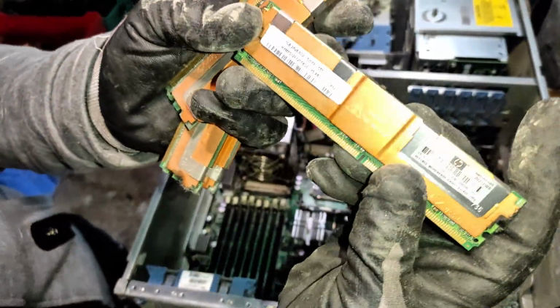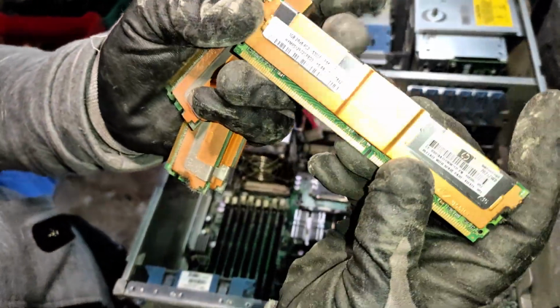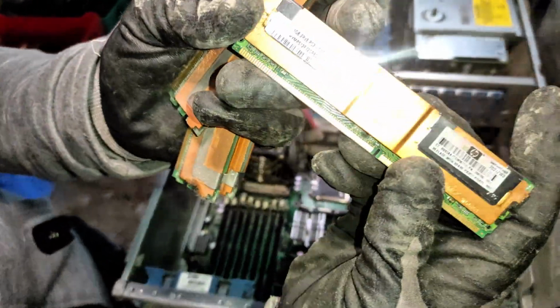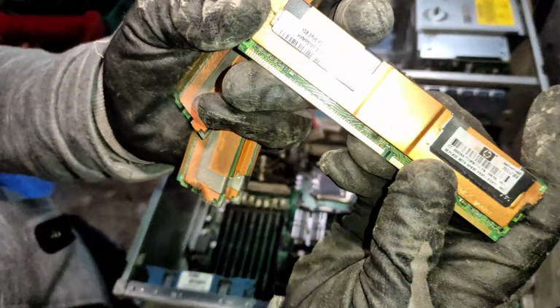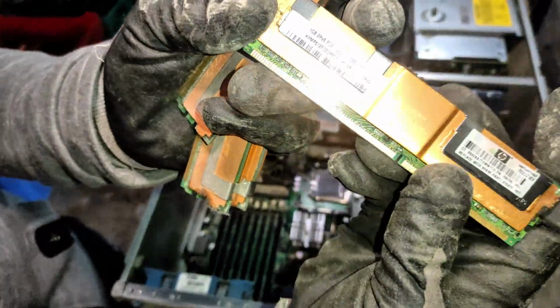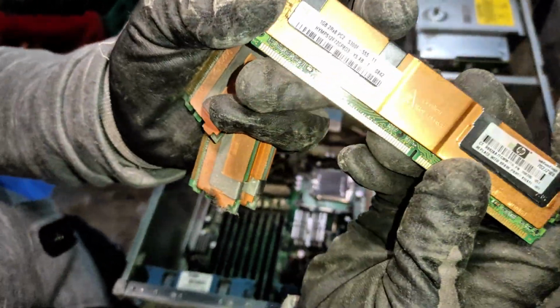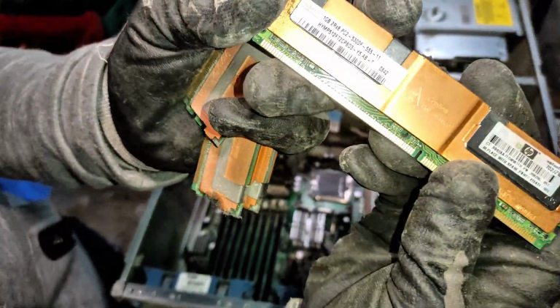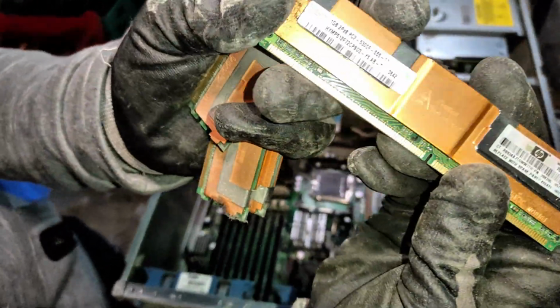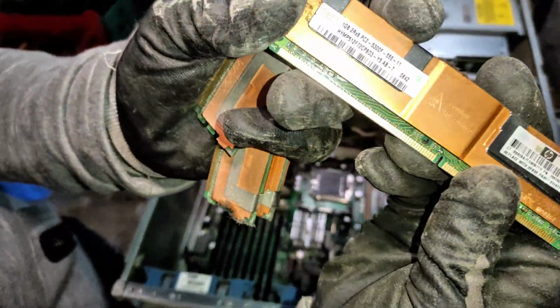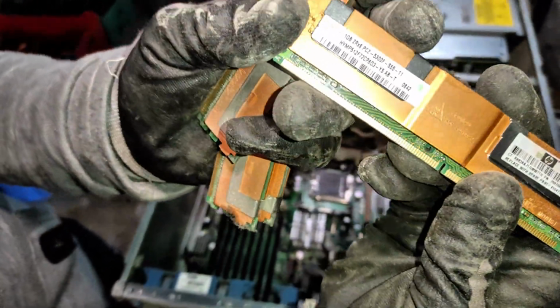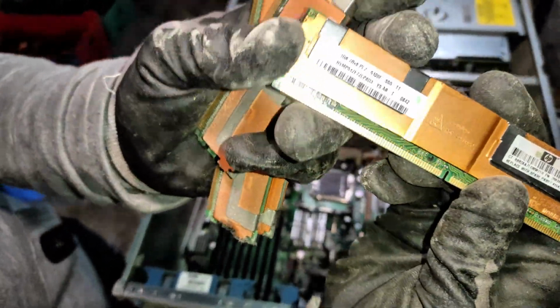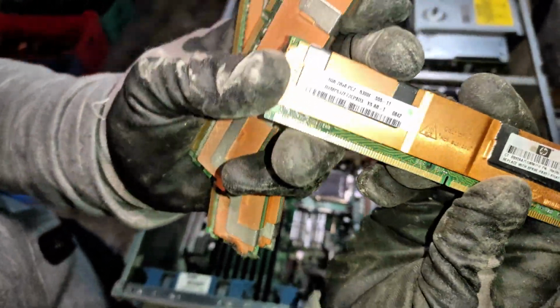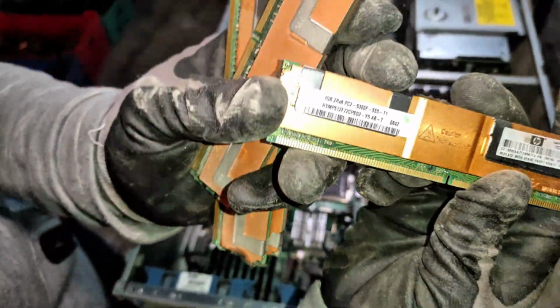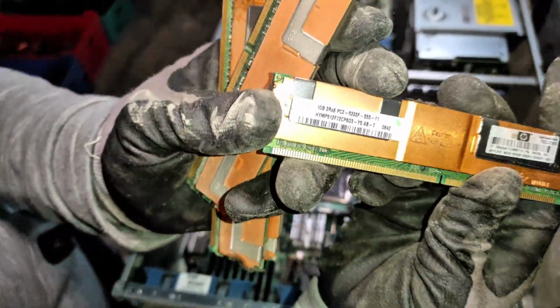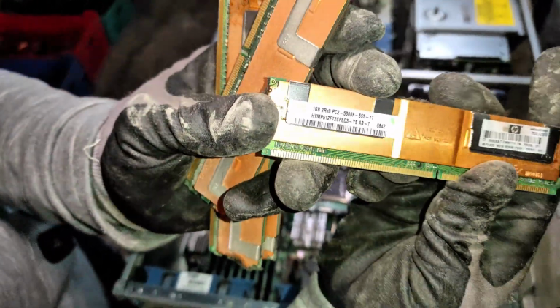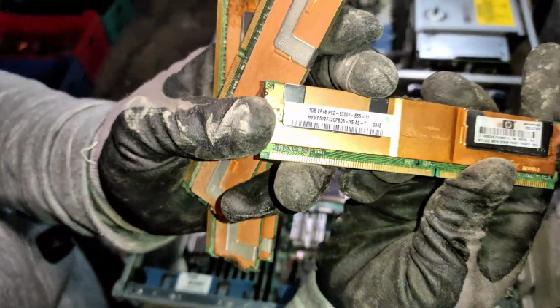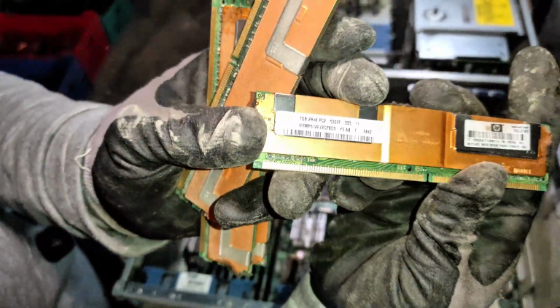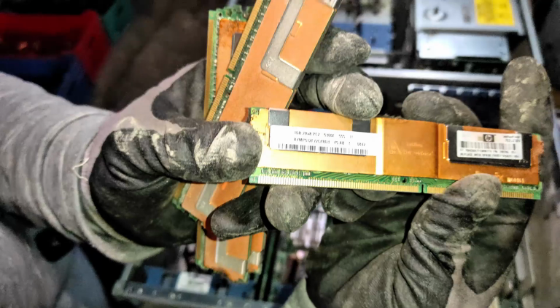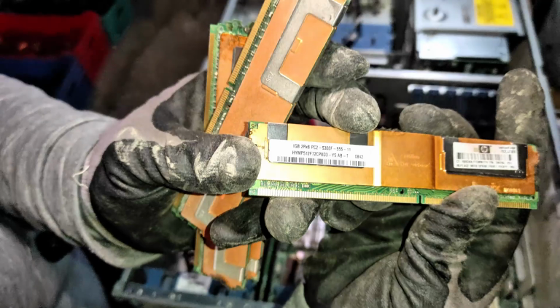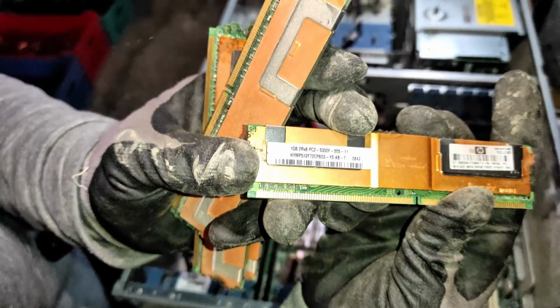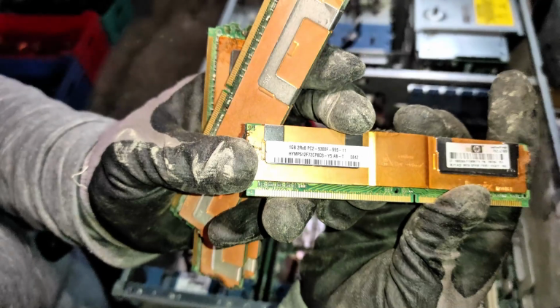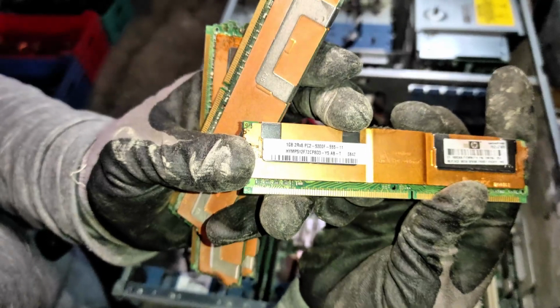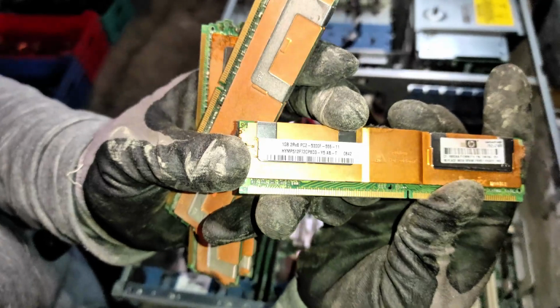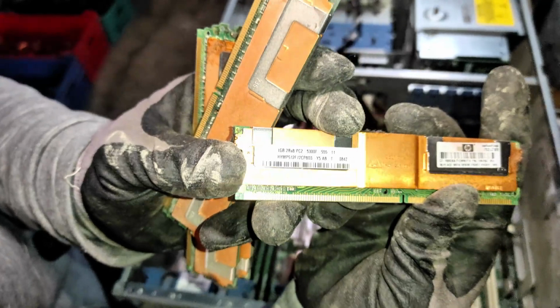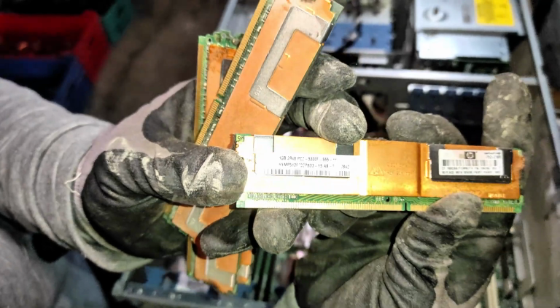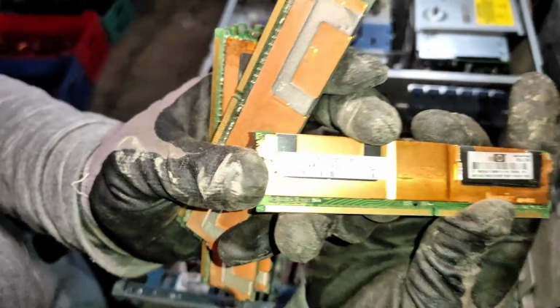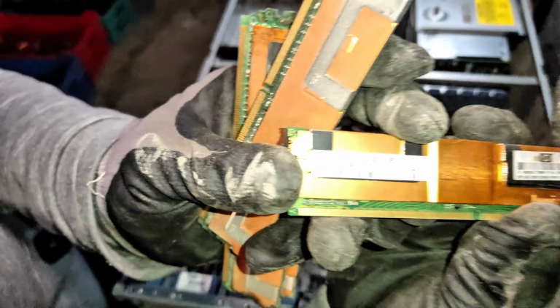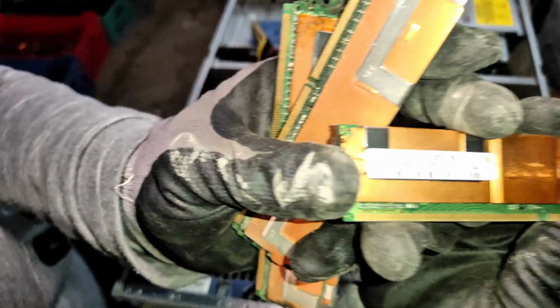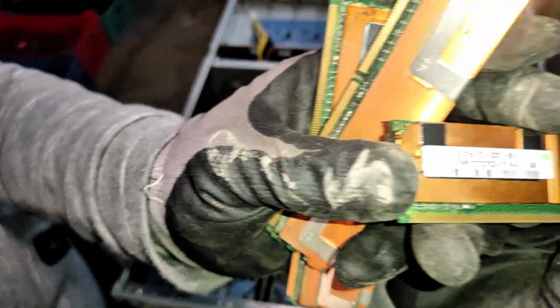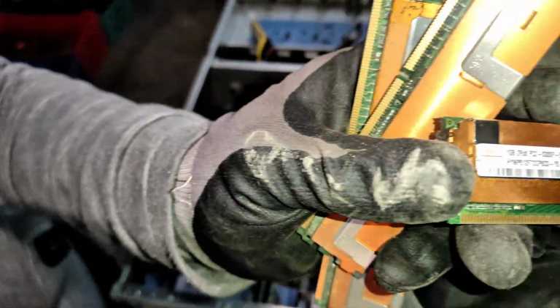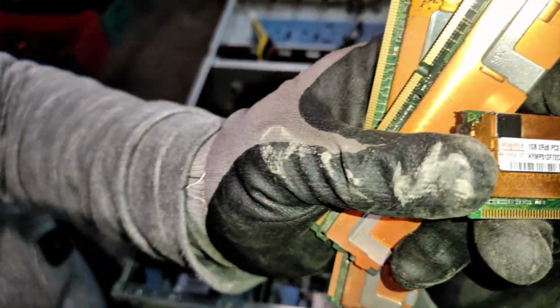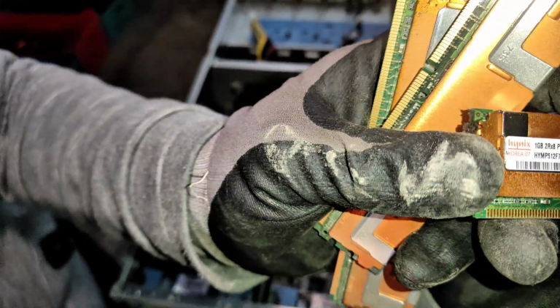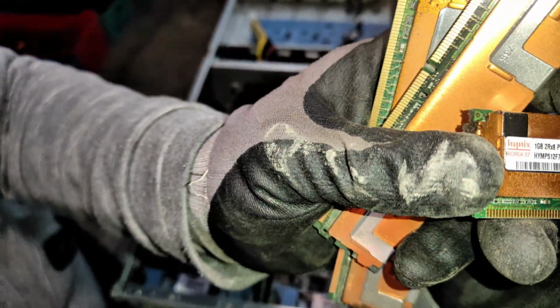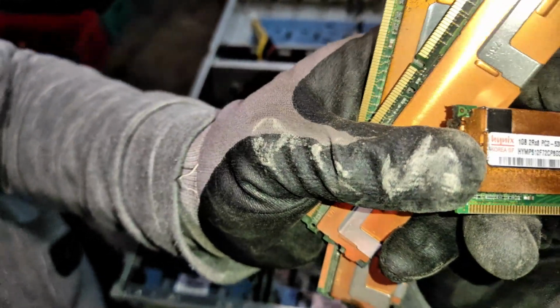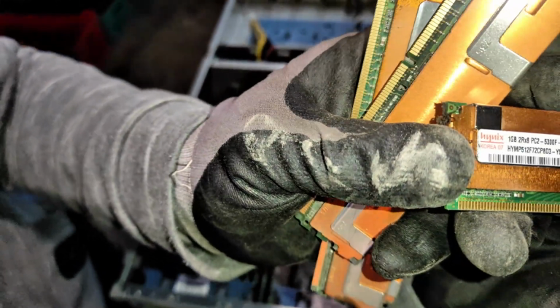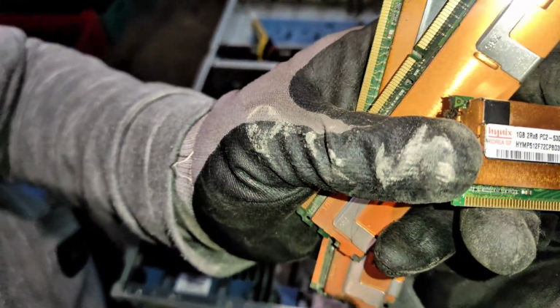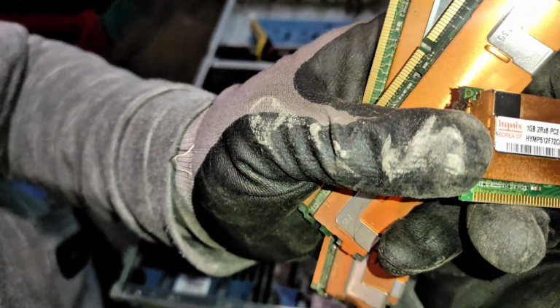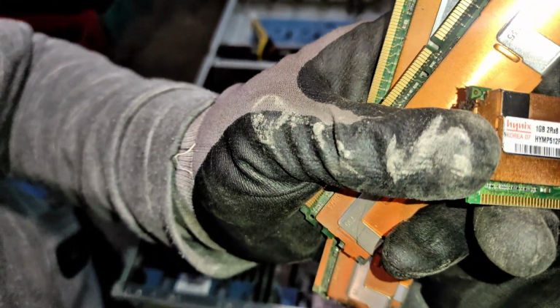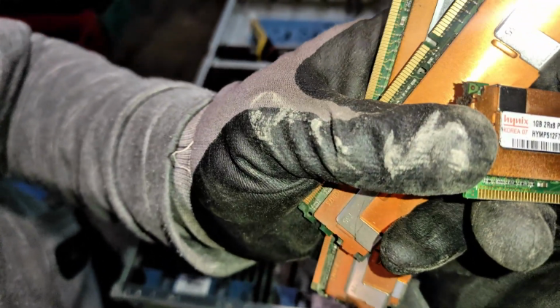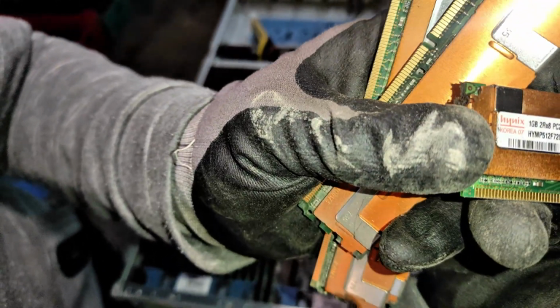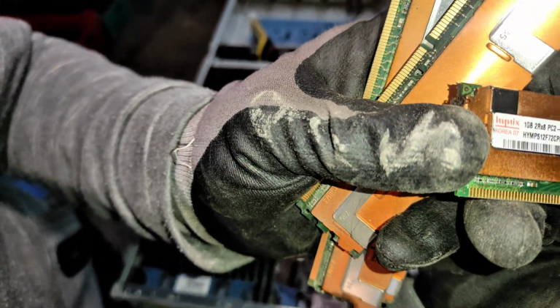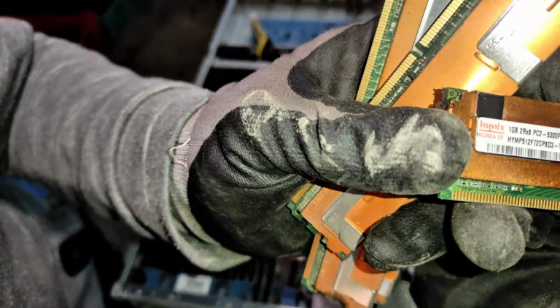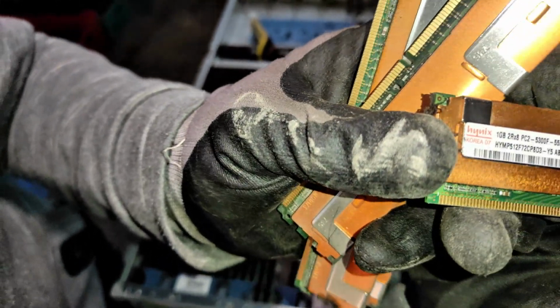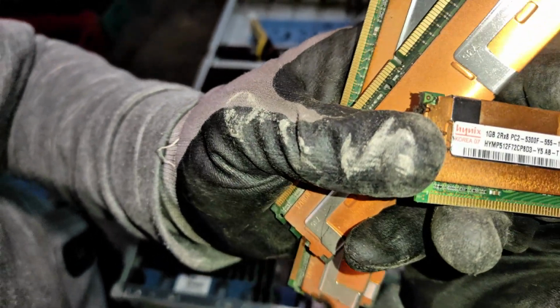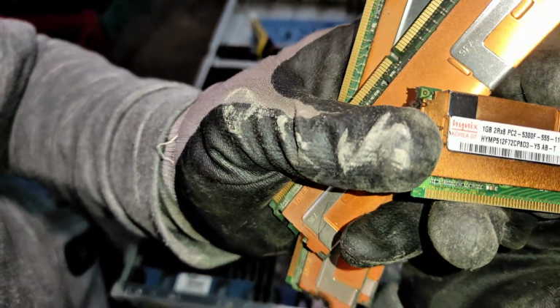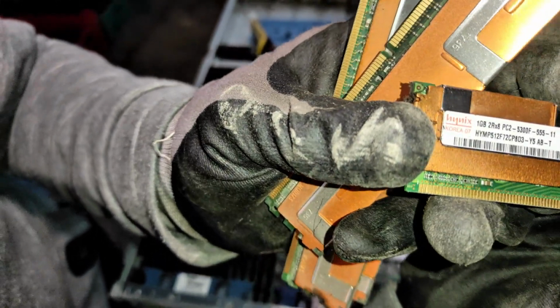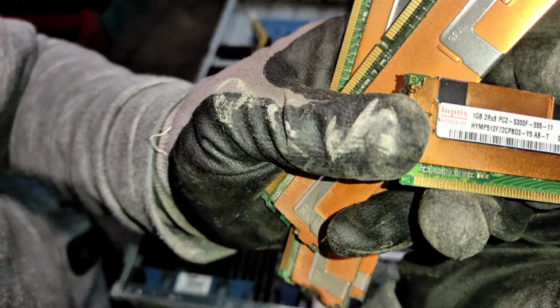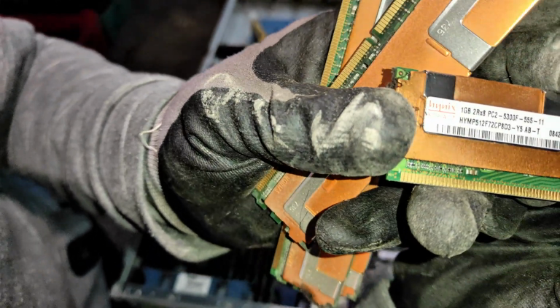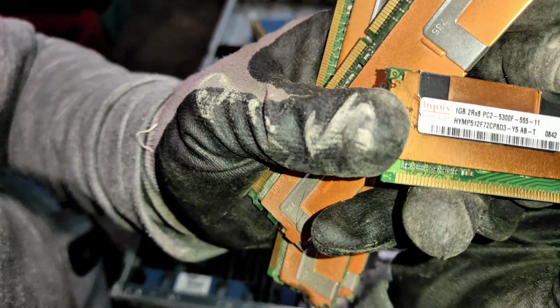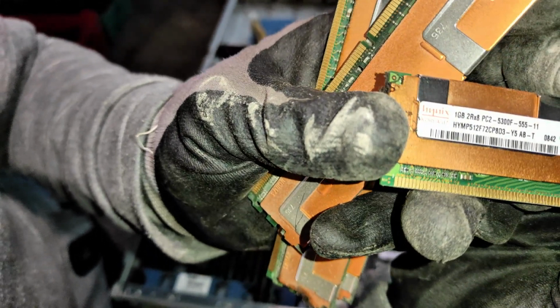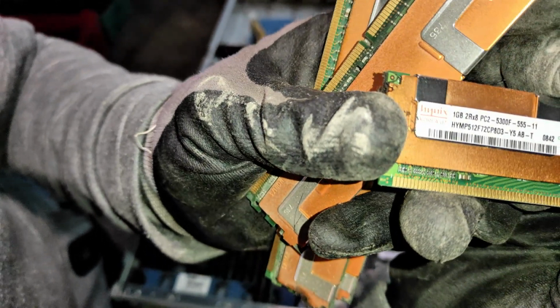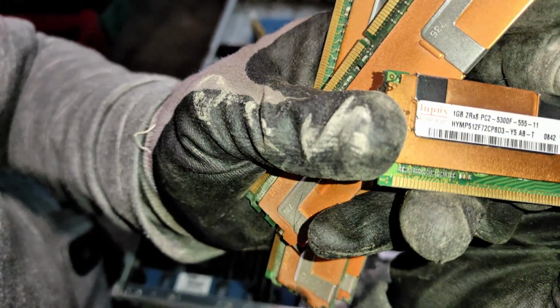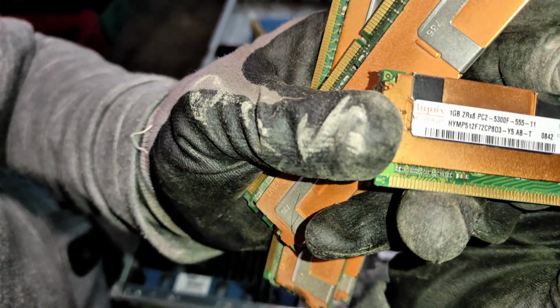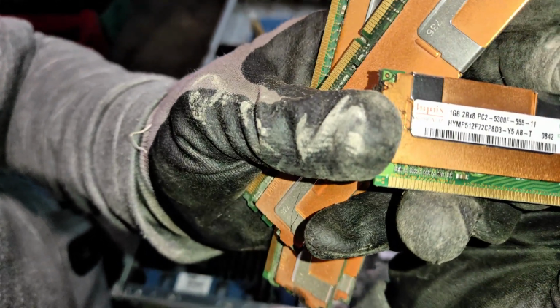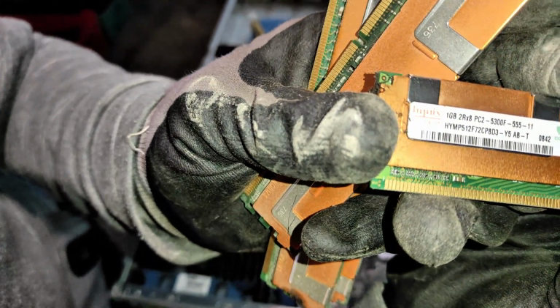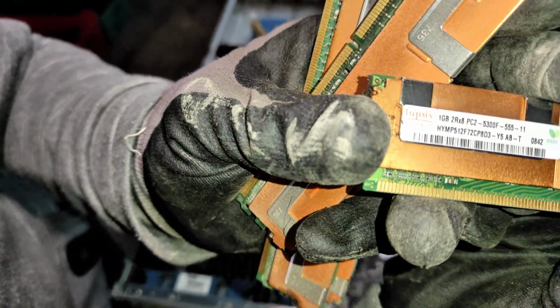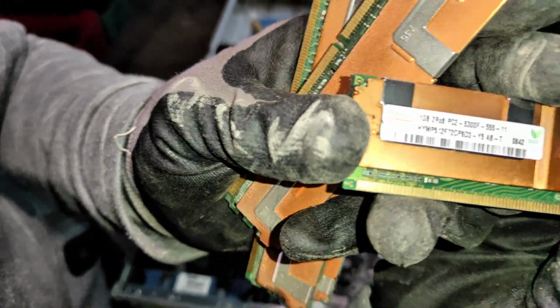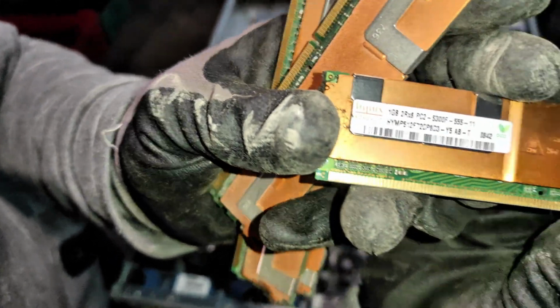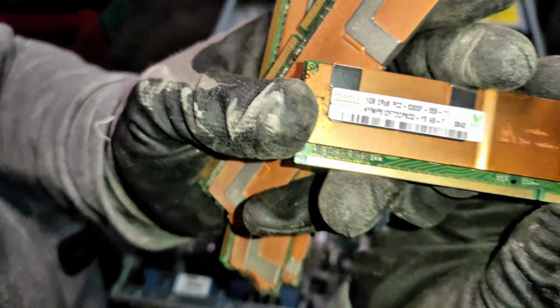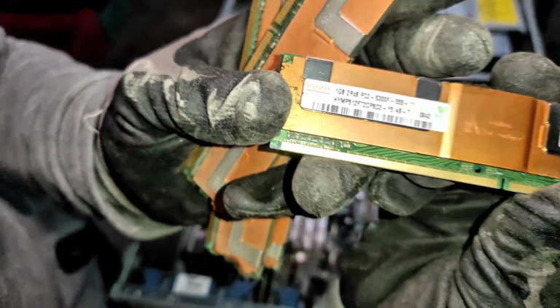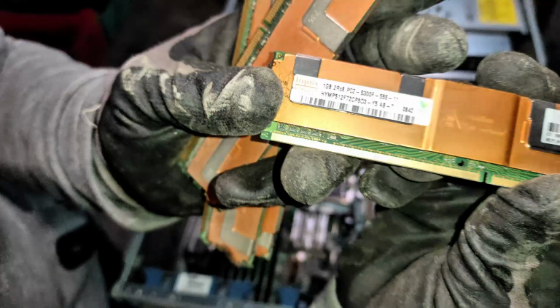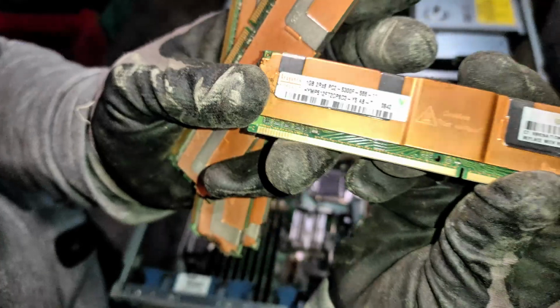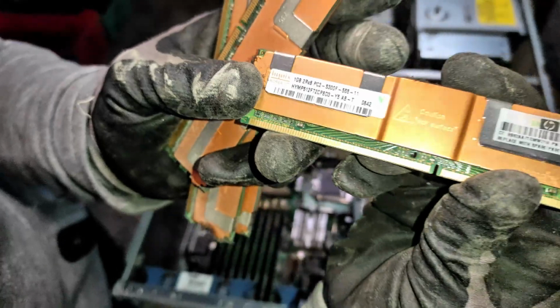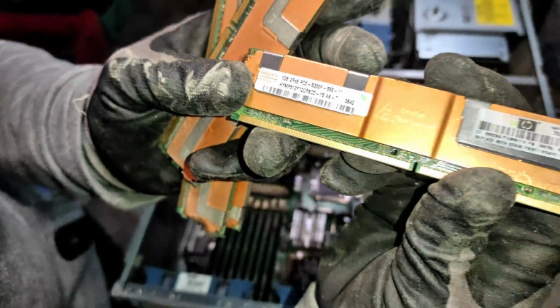As you can see, the RAM modules are only 1GB. Modern models of servers use at least 16GB up to 32GB of RAM.